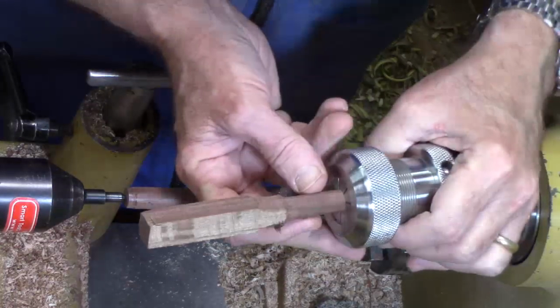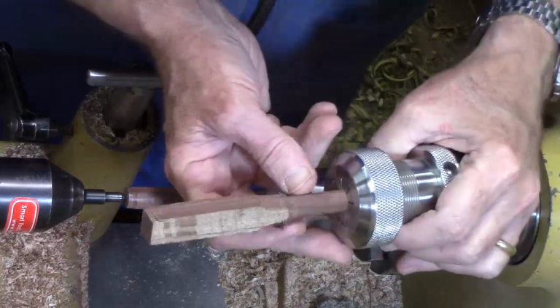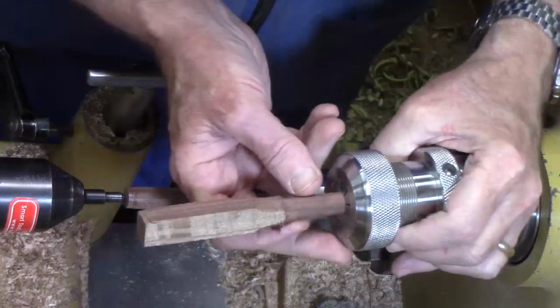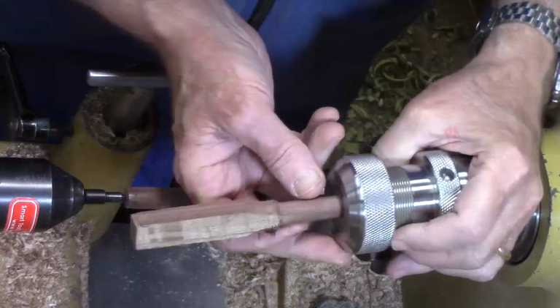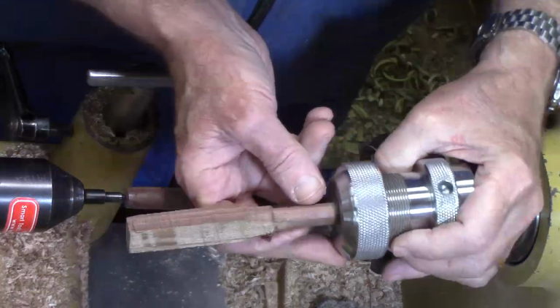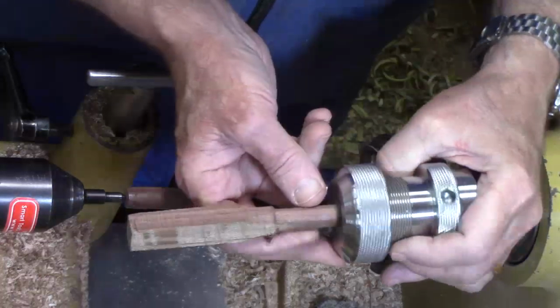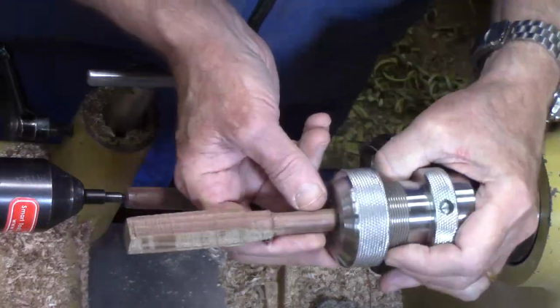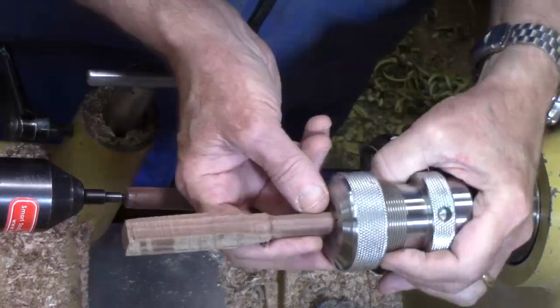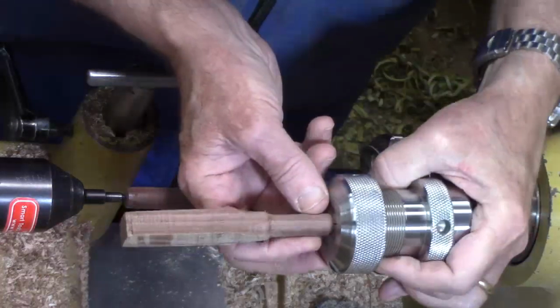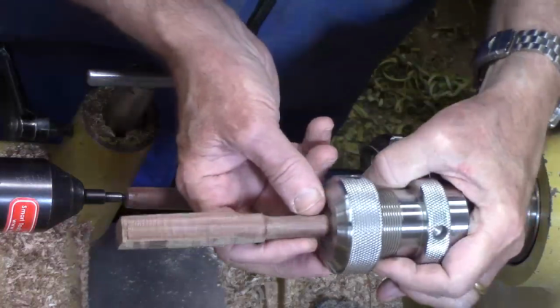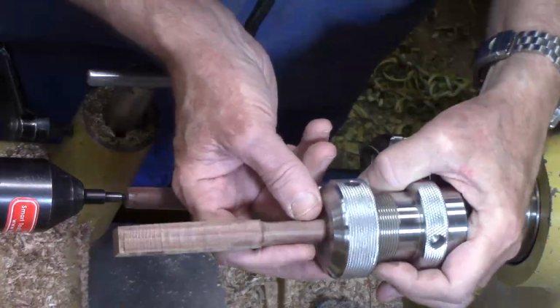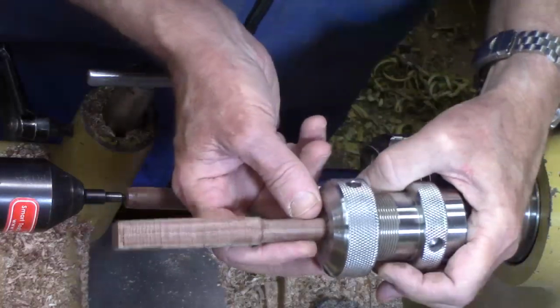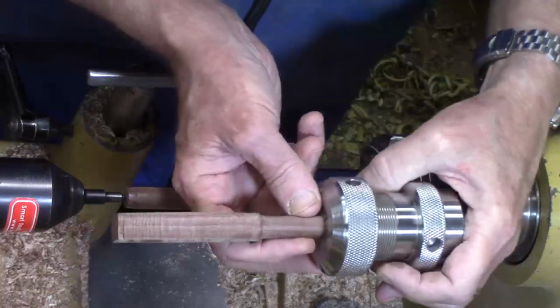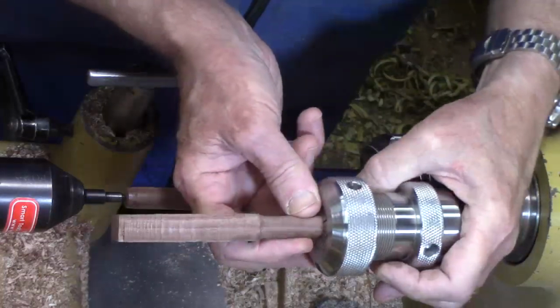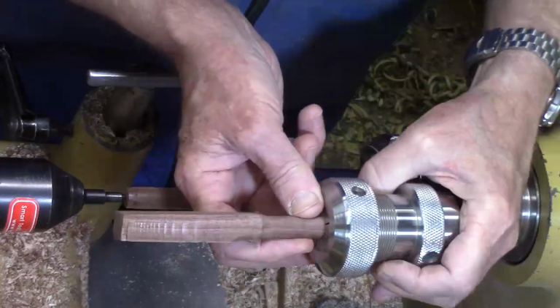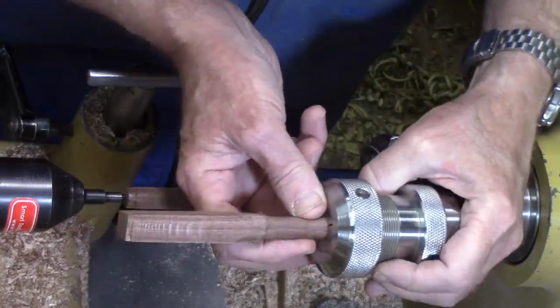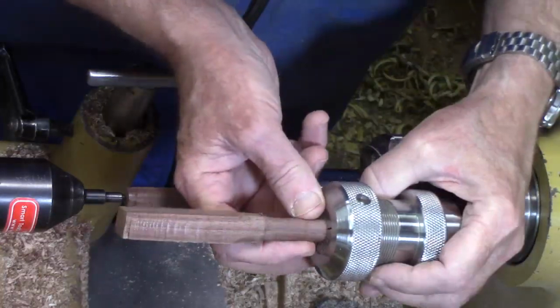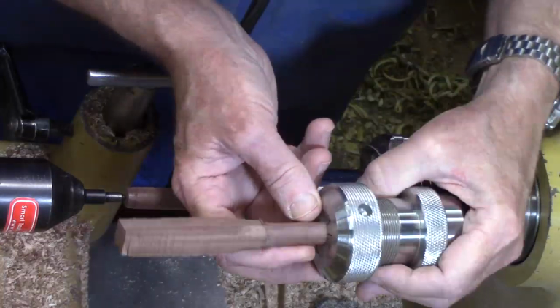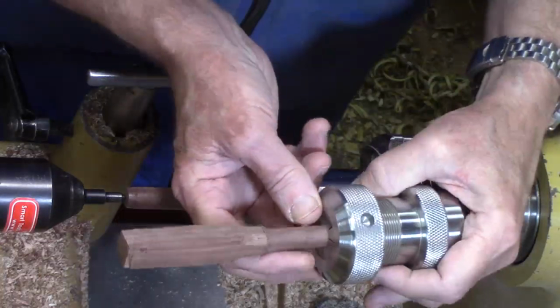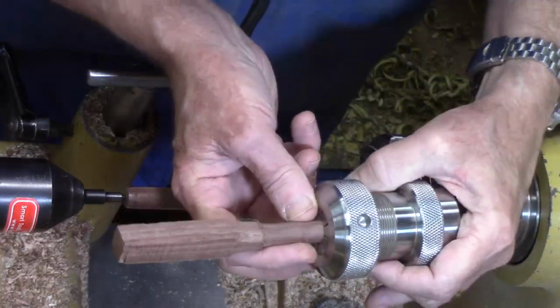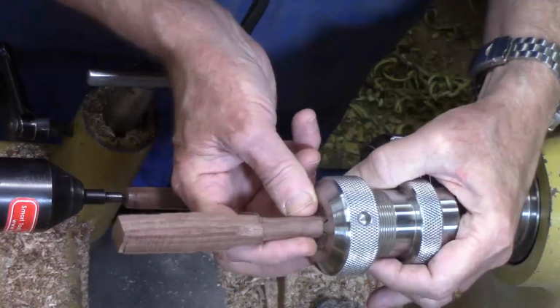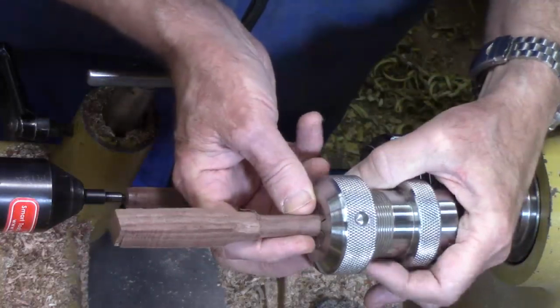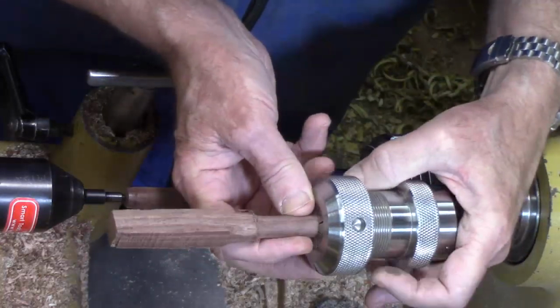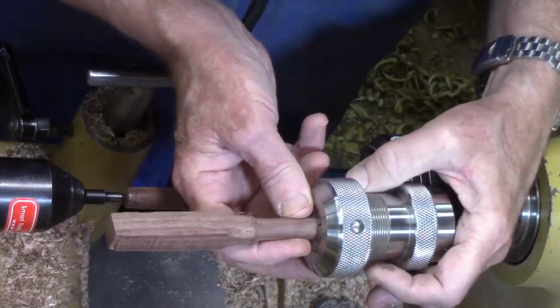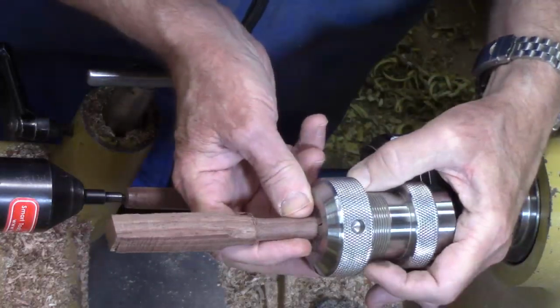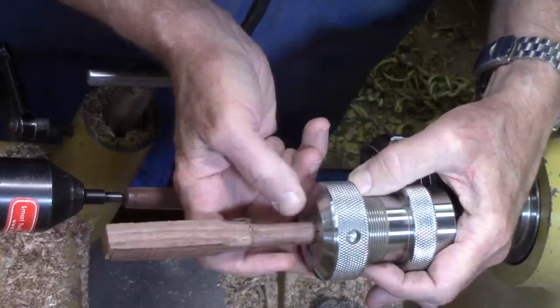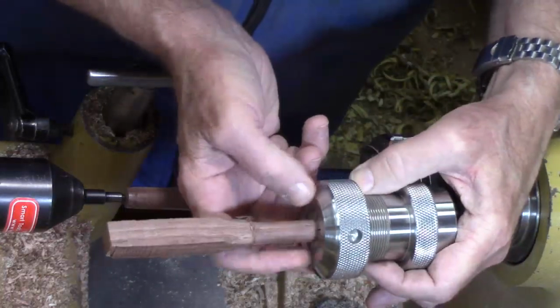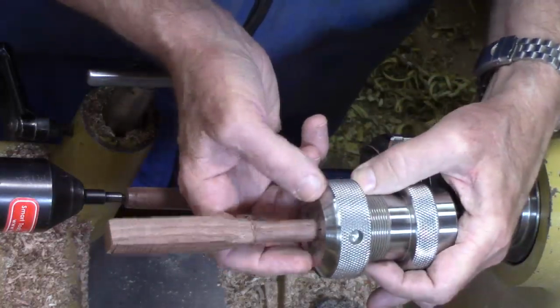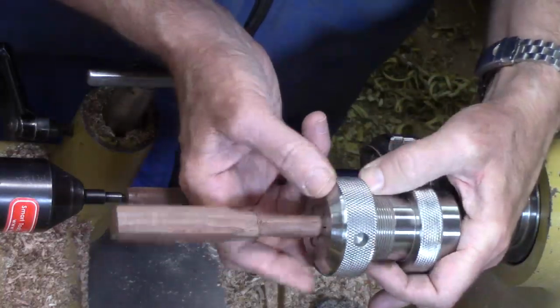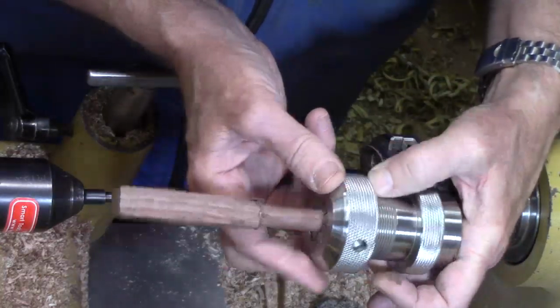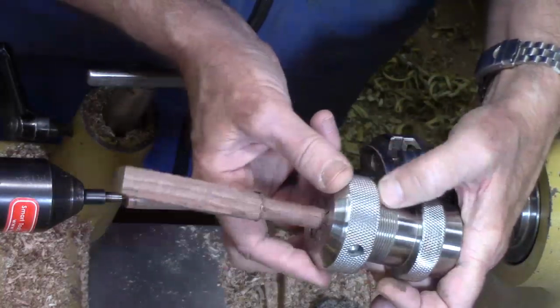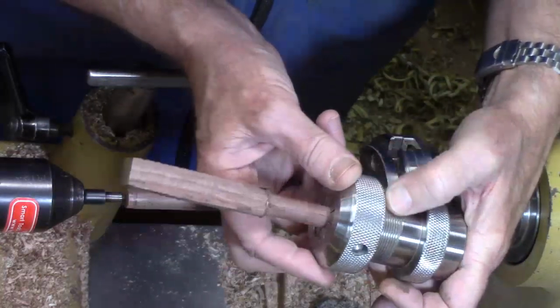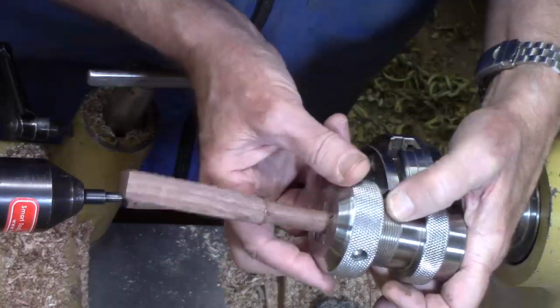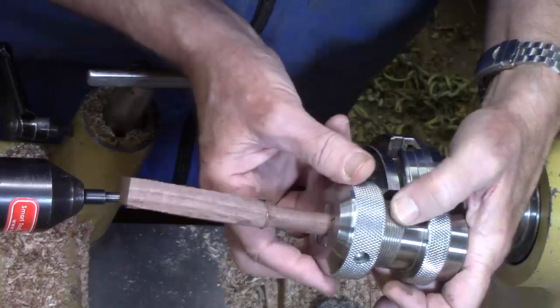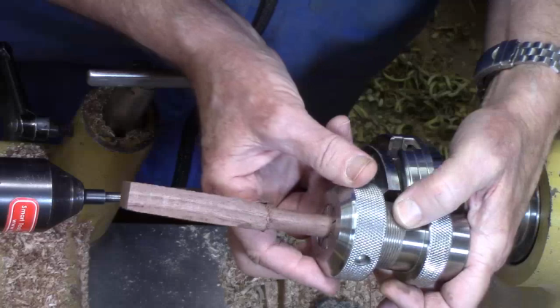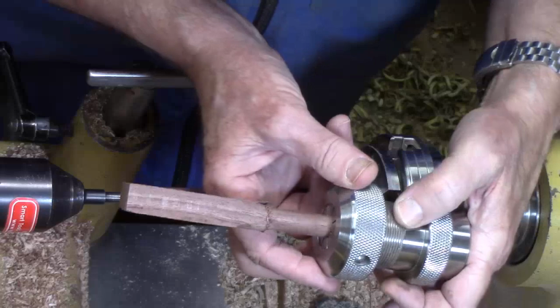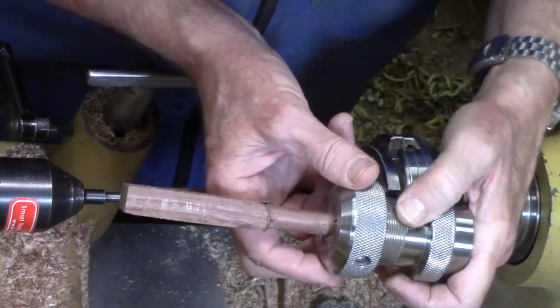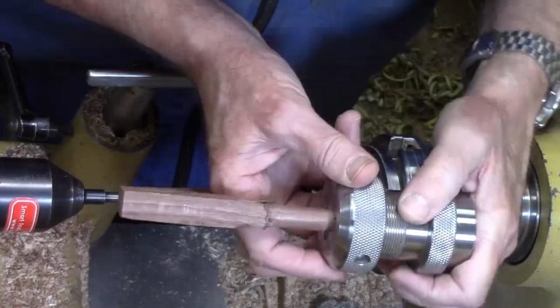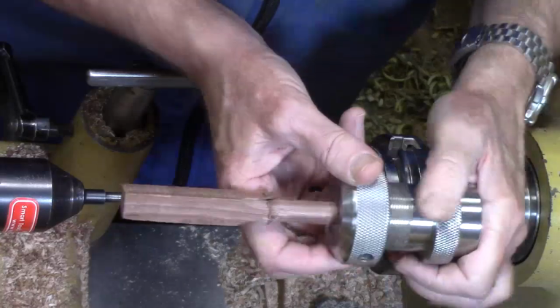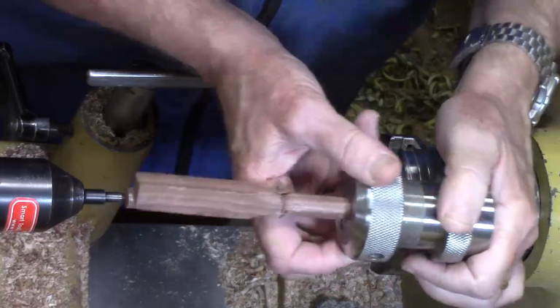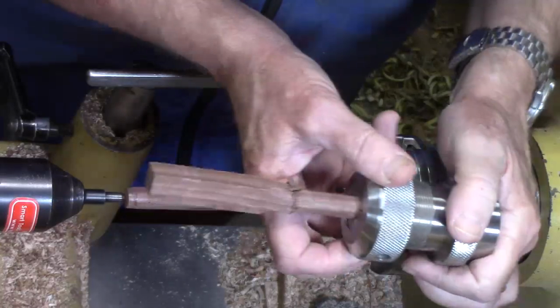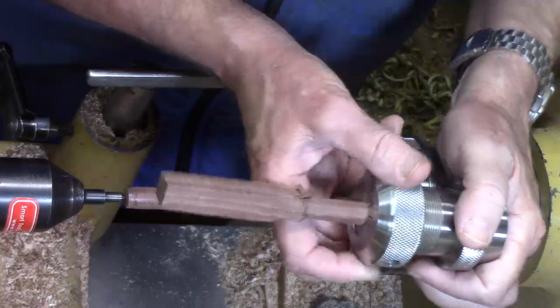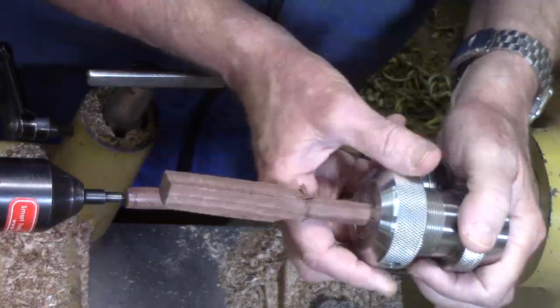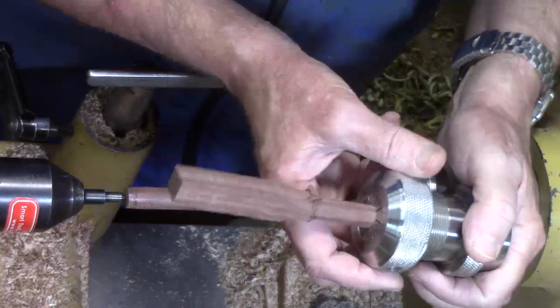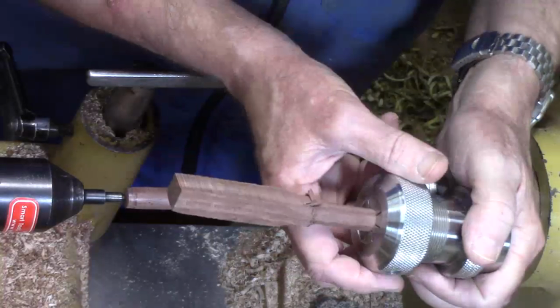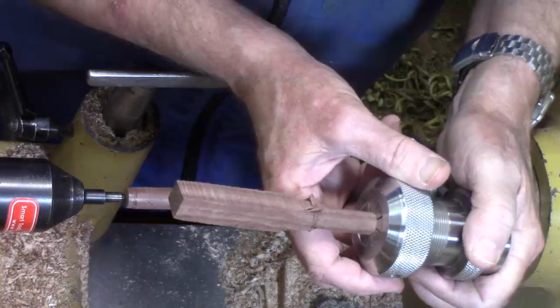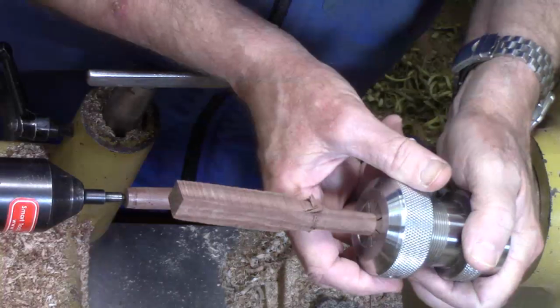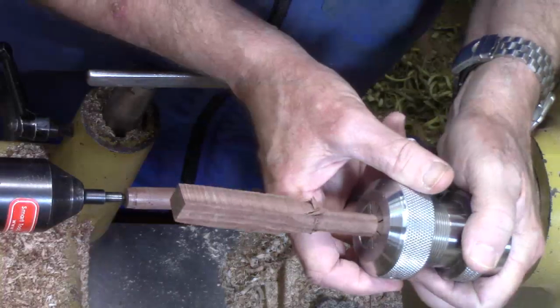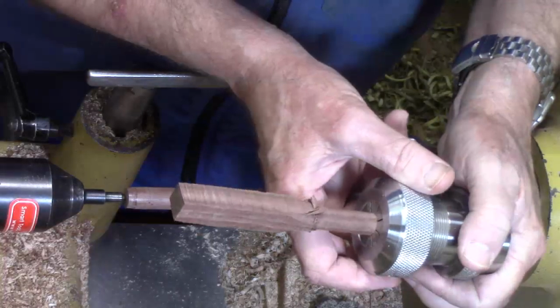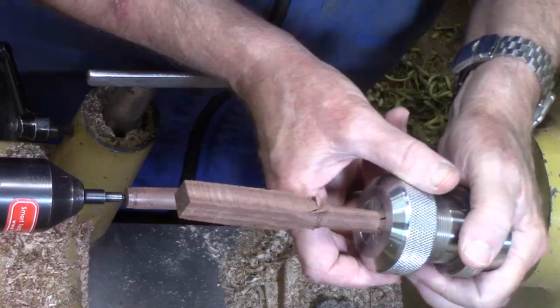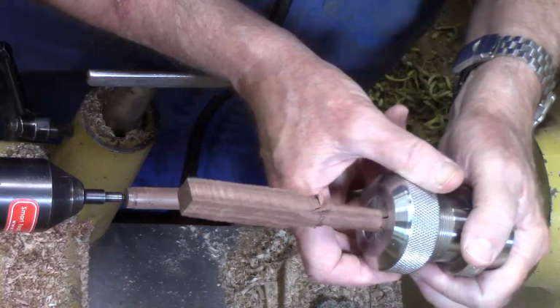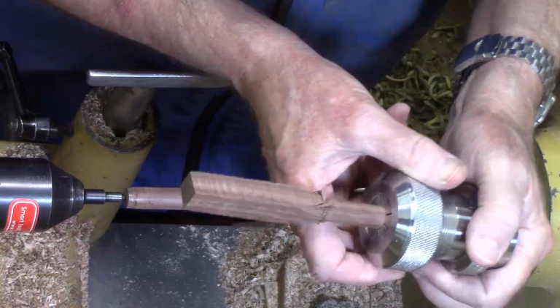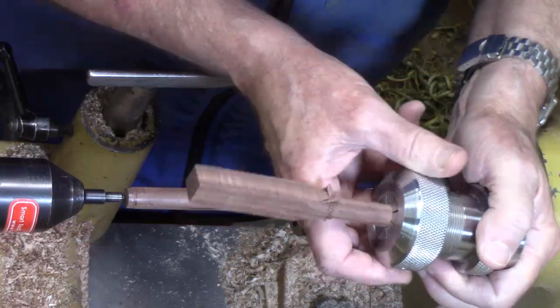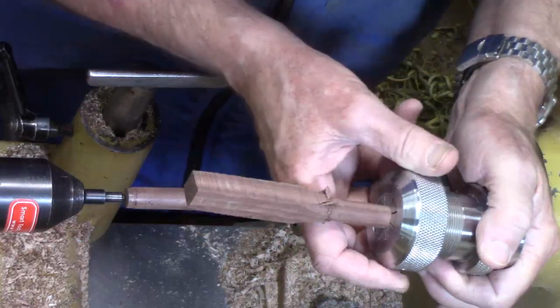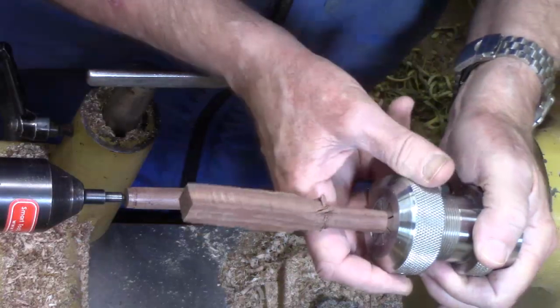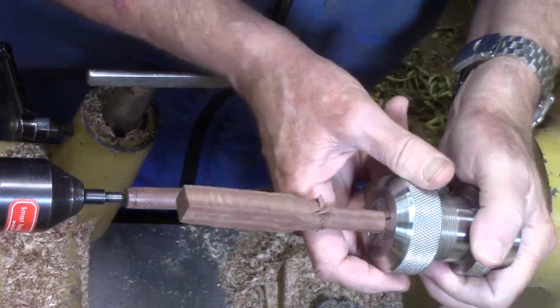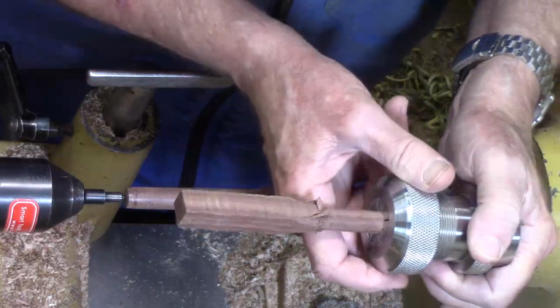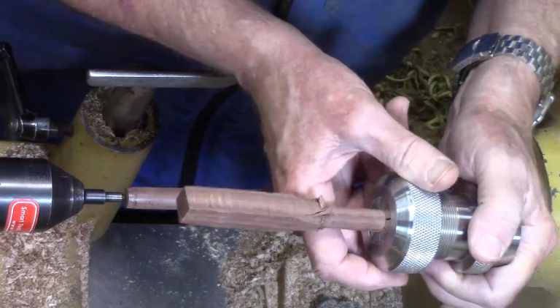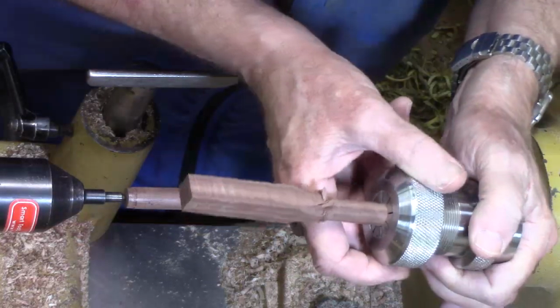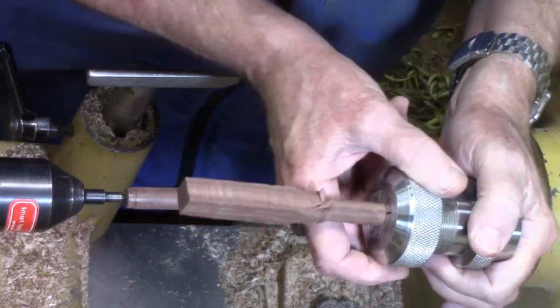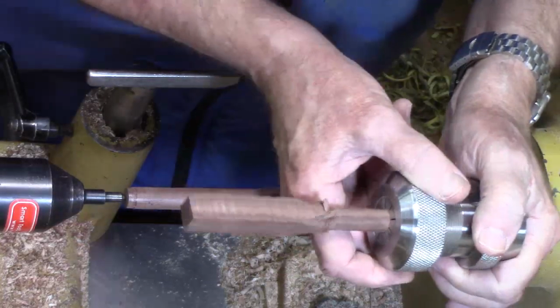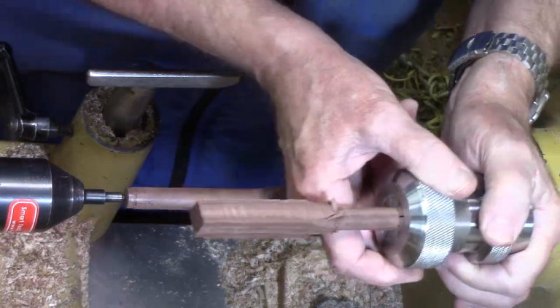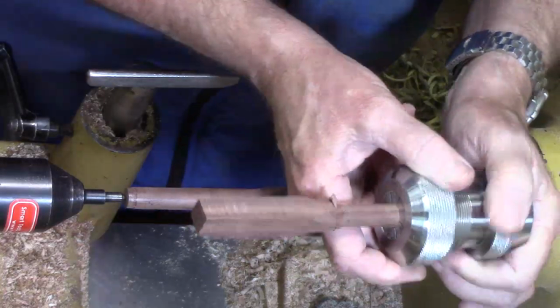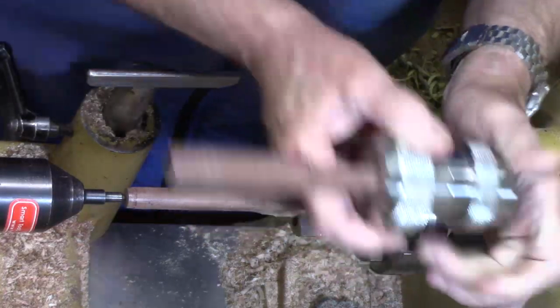Turn it between centers, turn it round so it'll fit in your collet, and then you get a very snug hold.